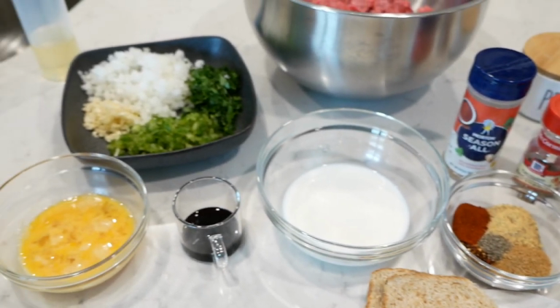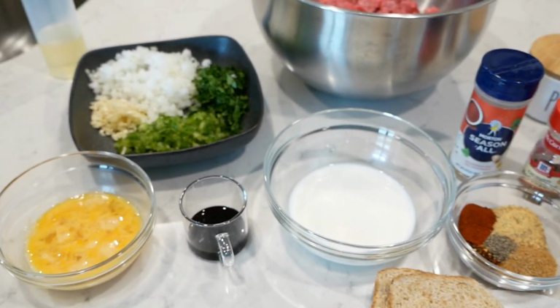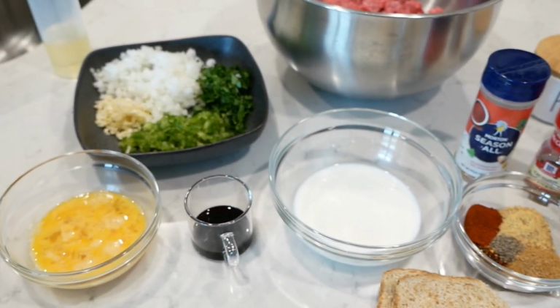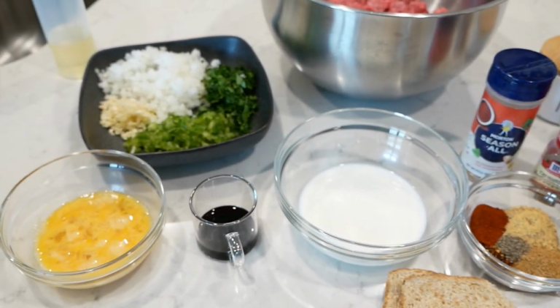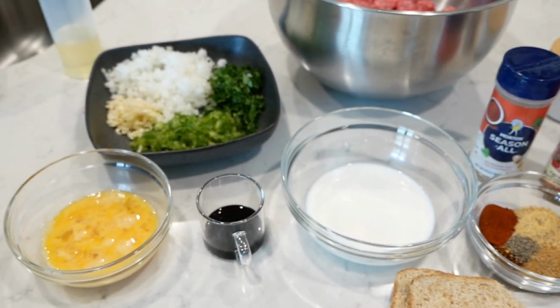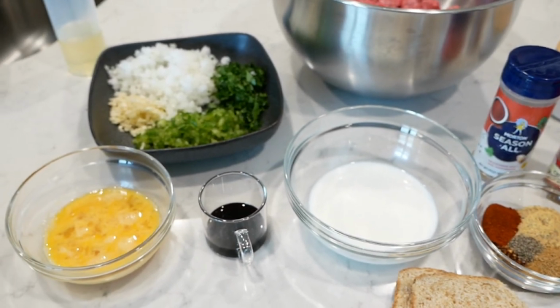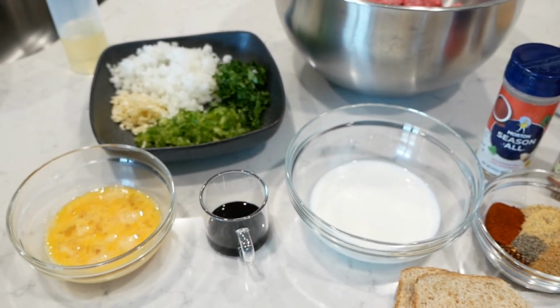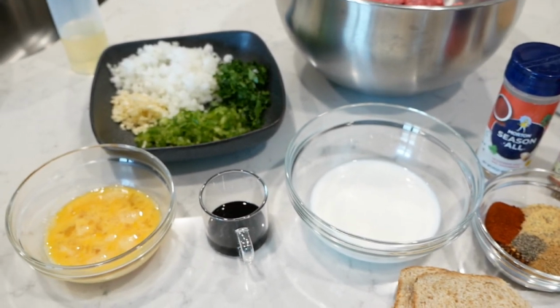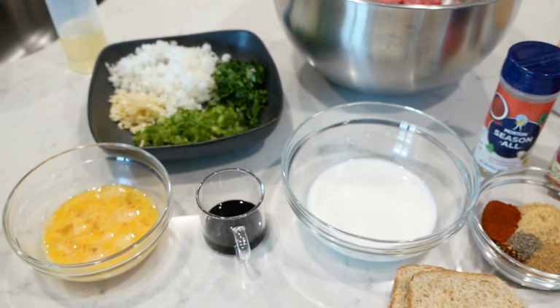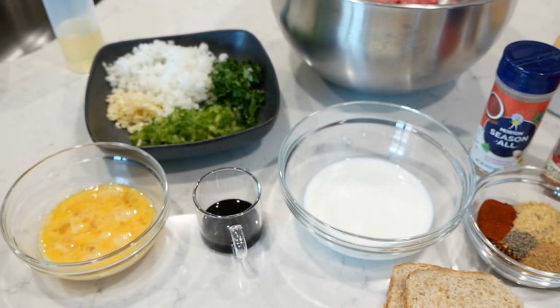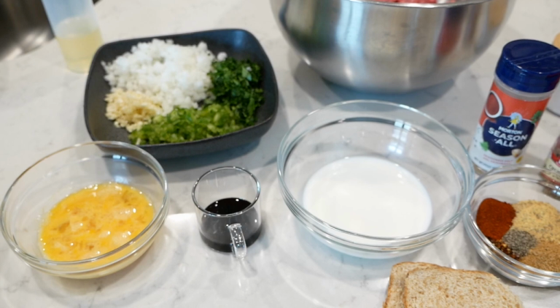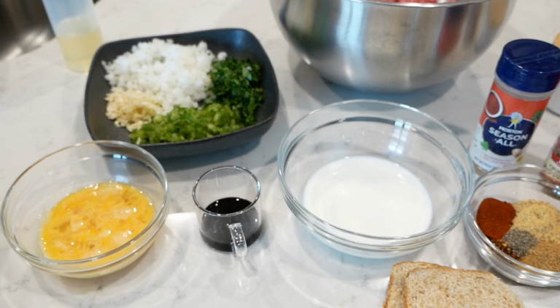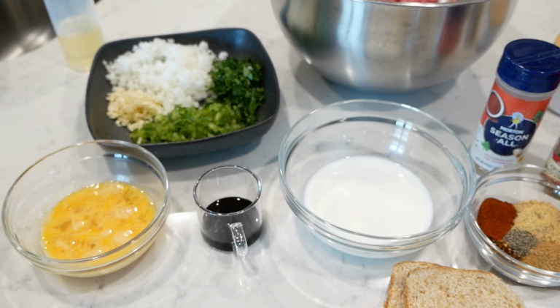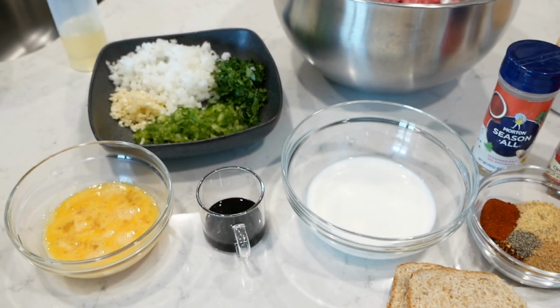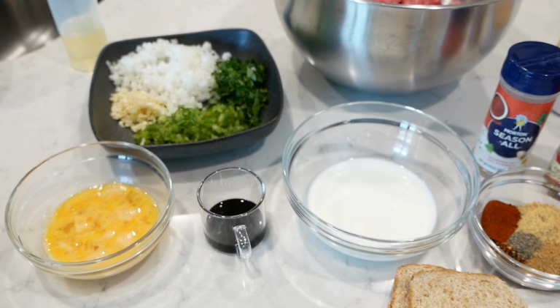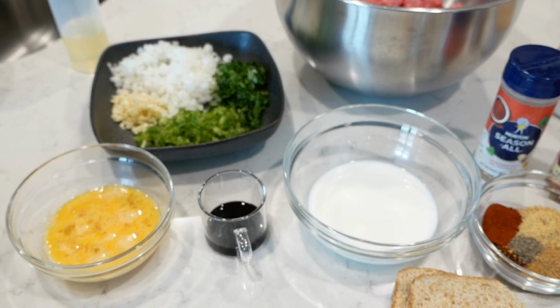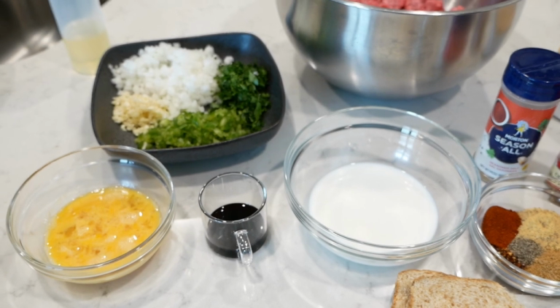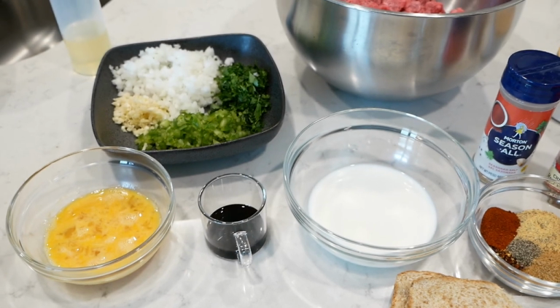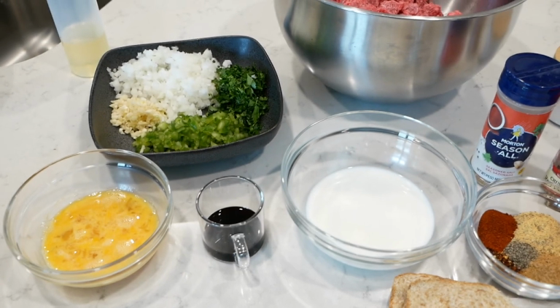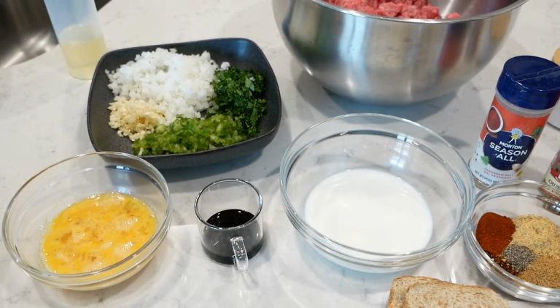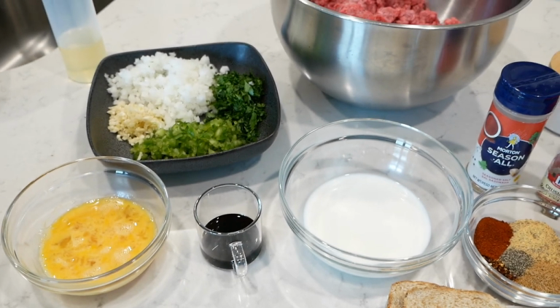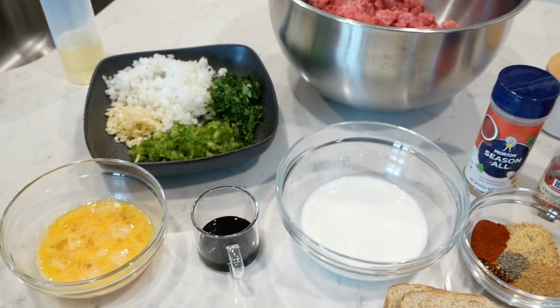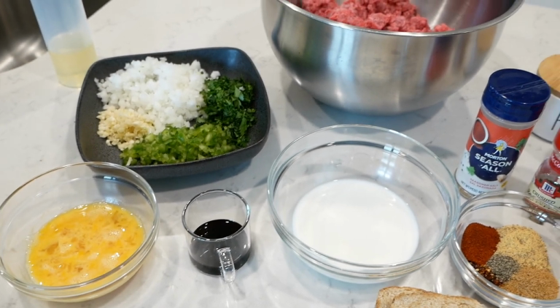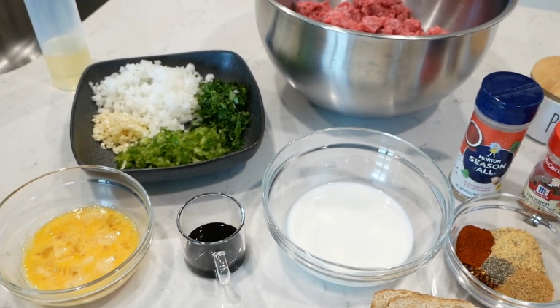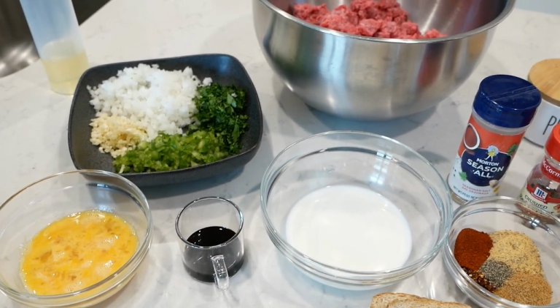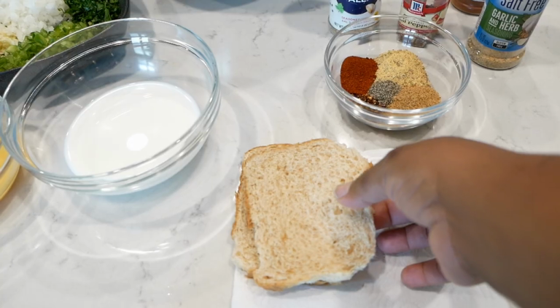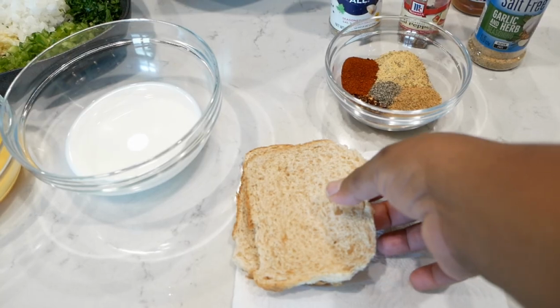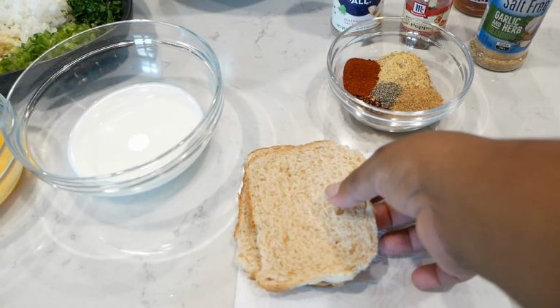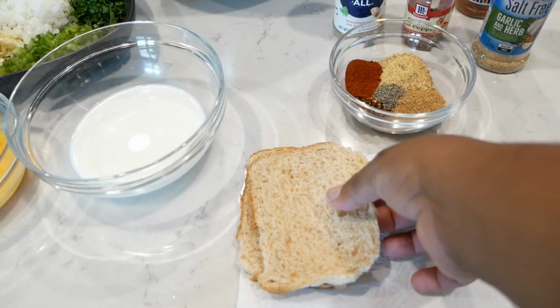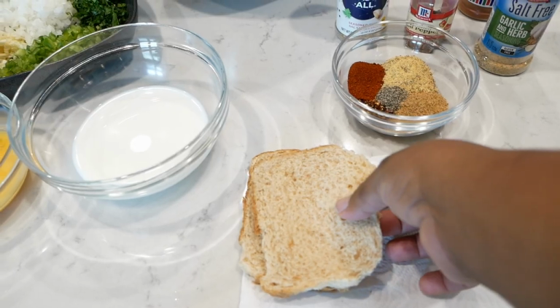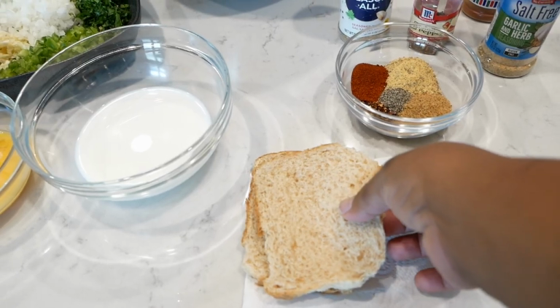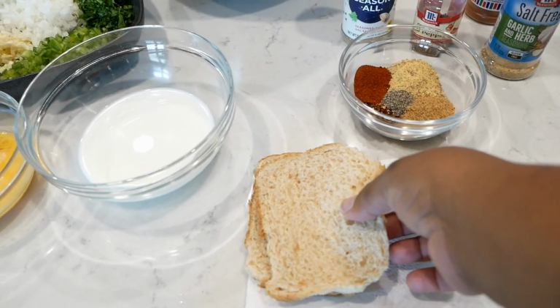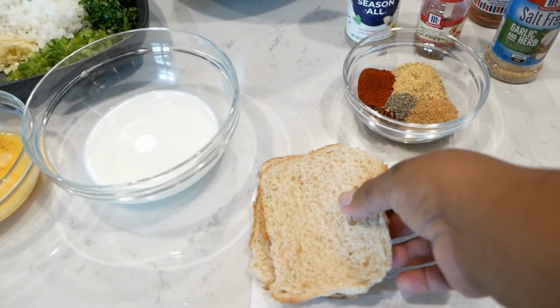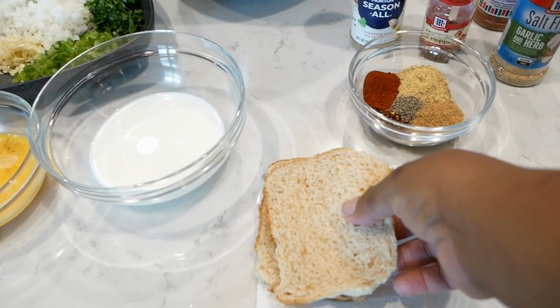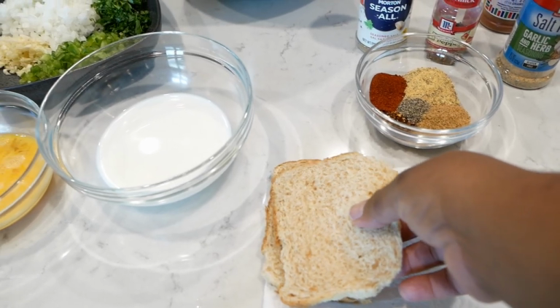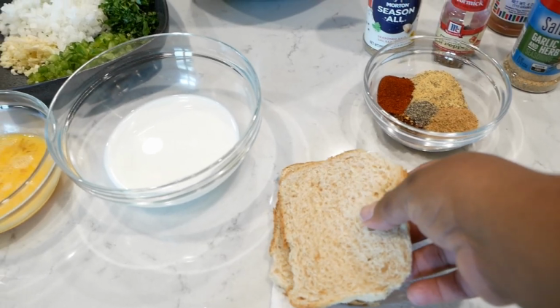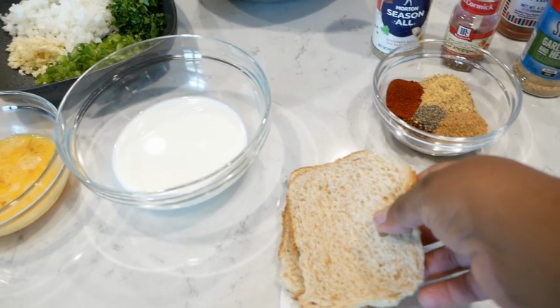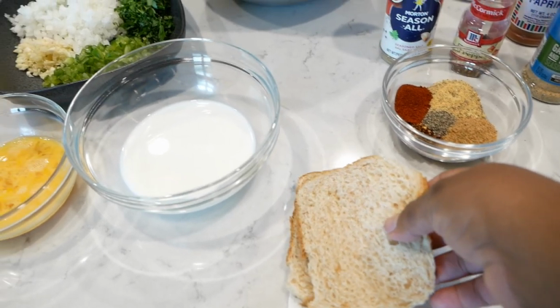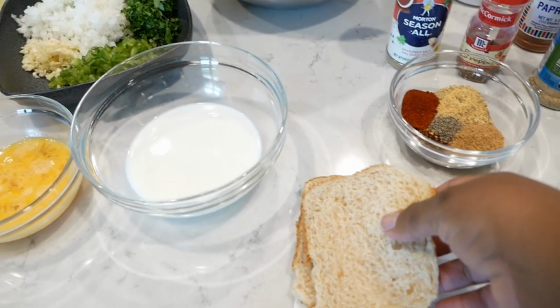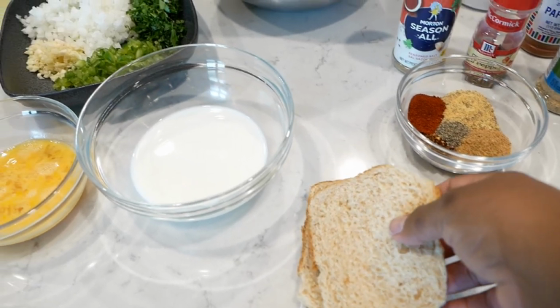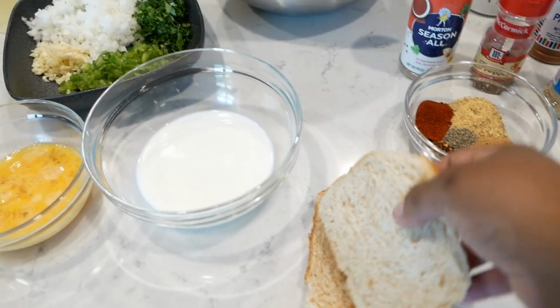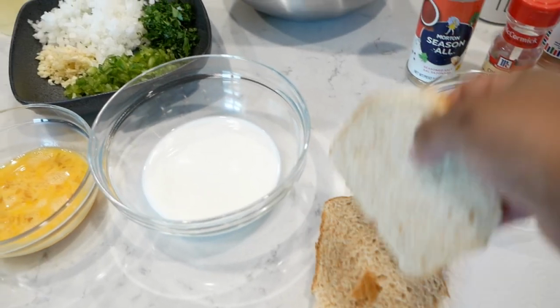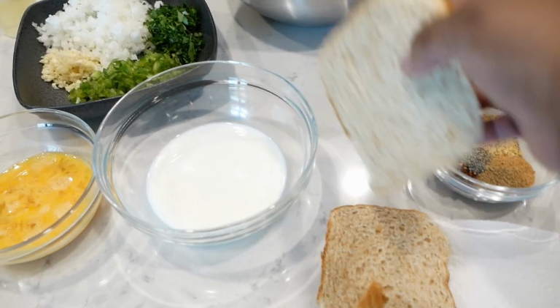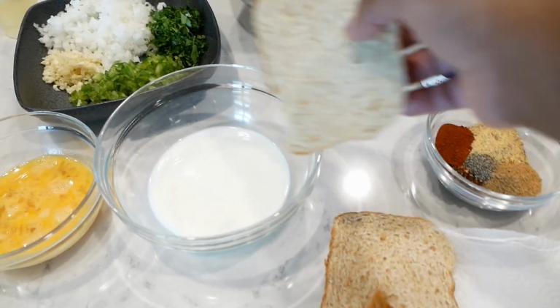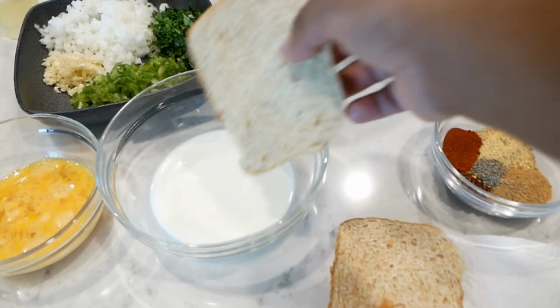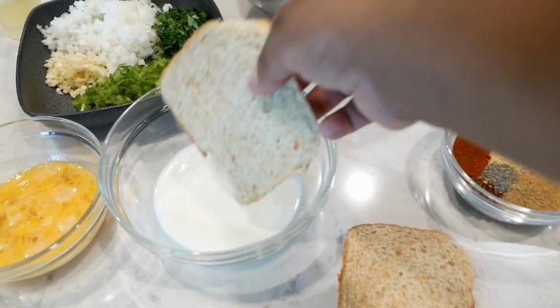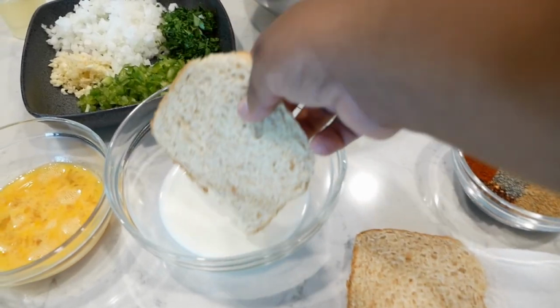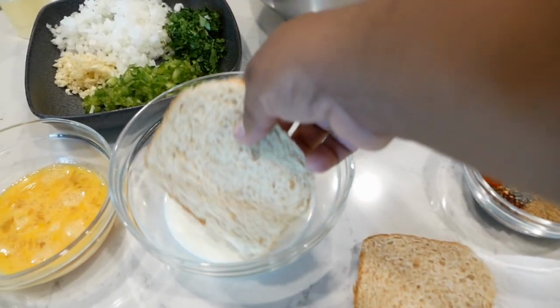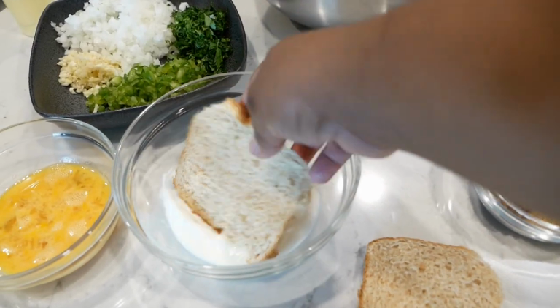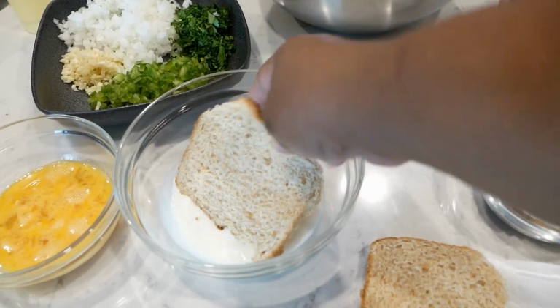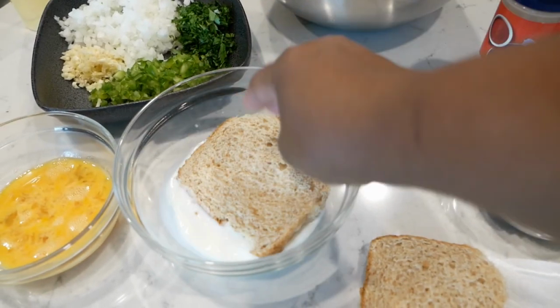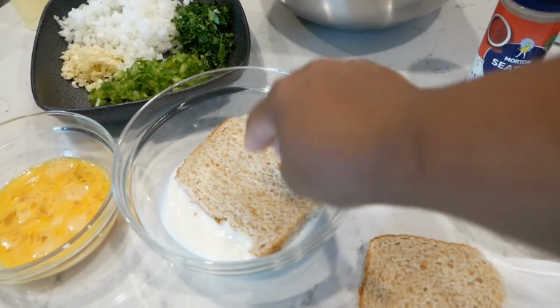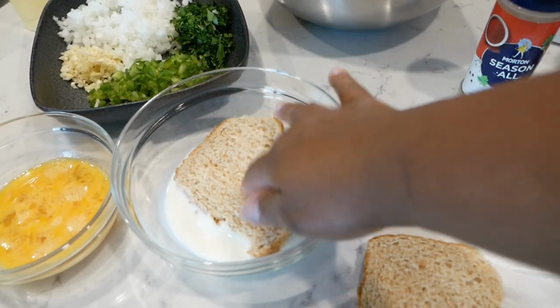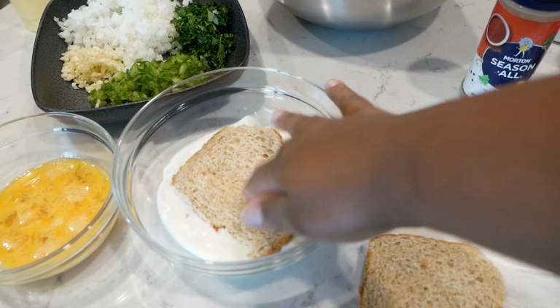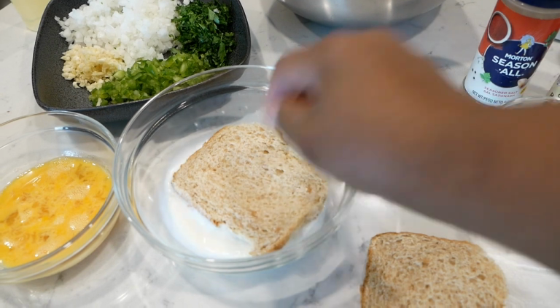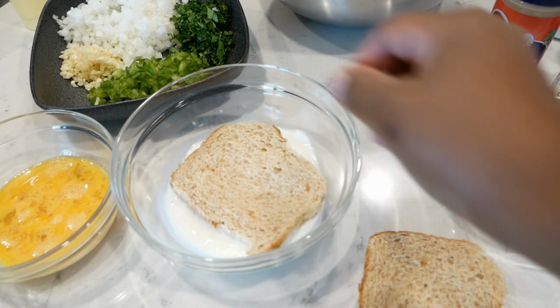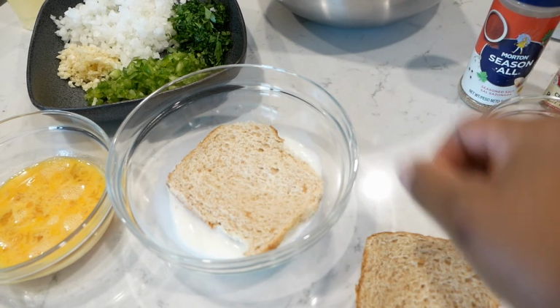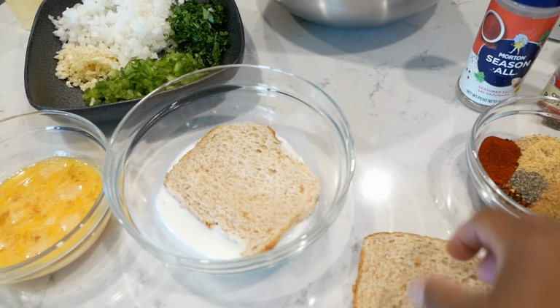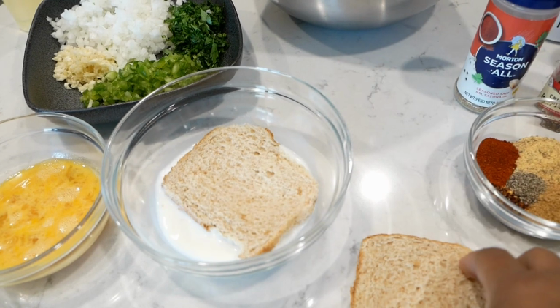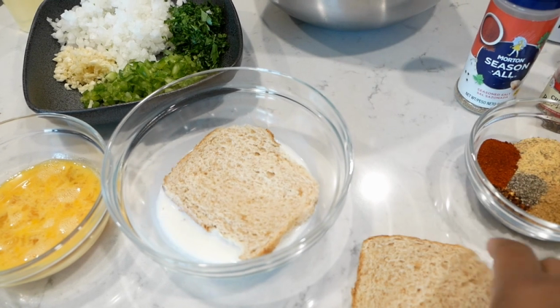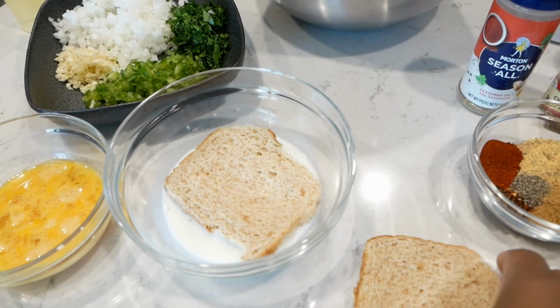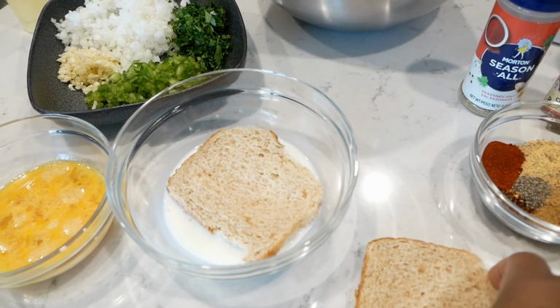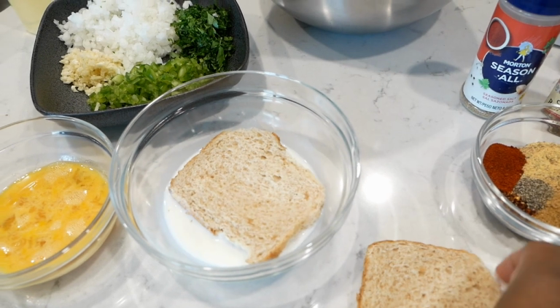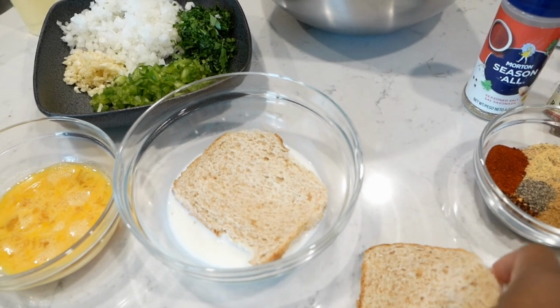Go ahead and screenshot the recipe. Don't ask me in the comments where the recipe is — it's in the description box.